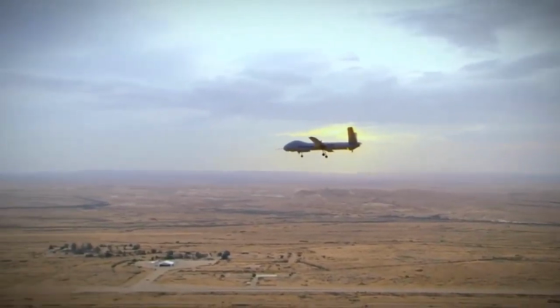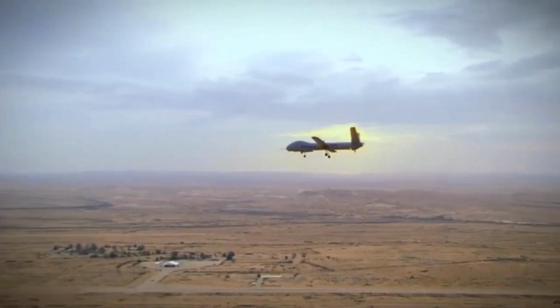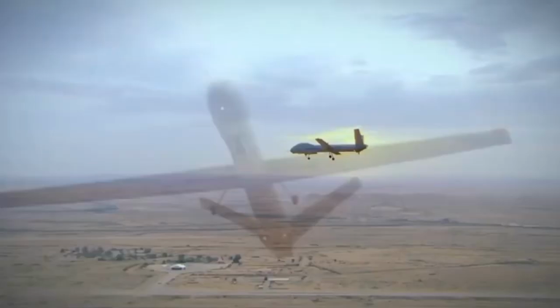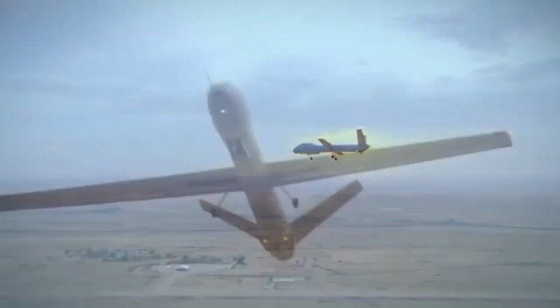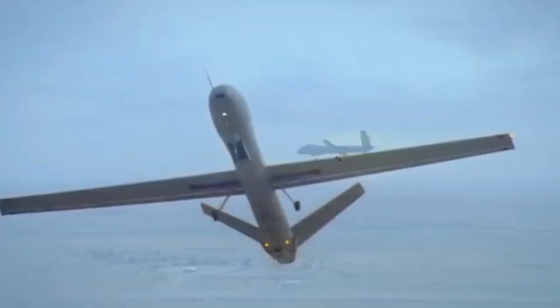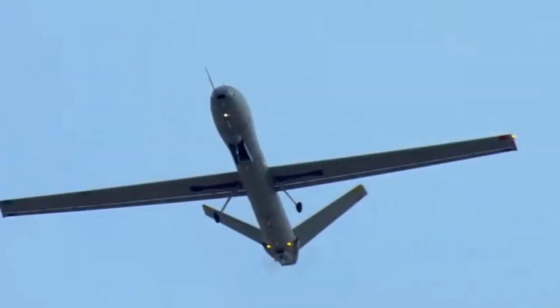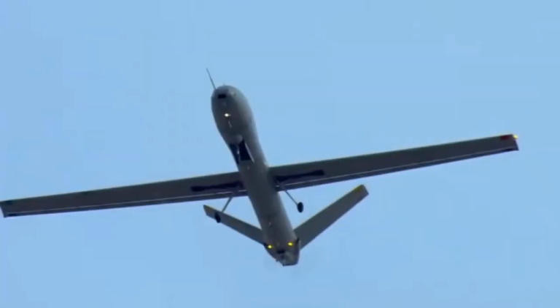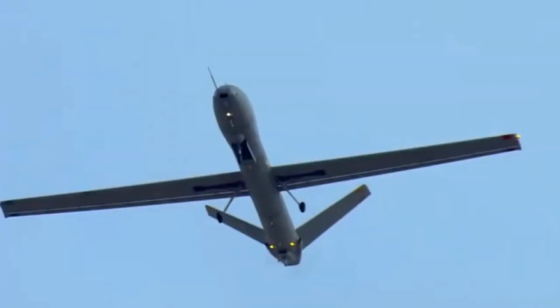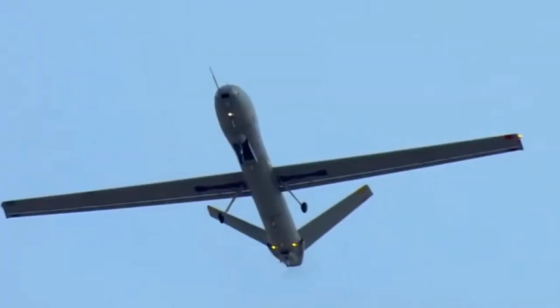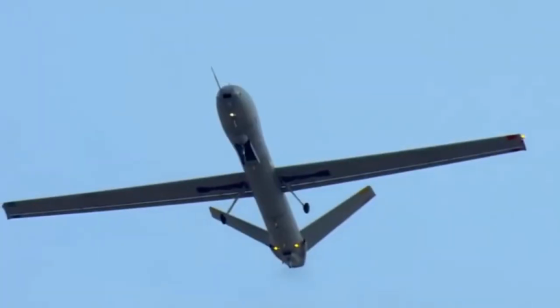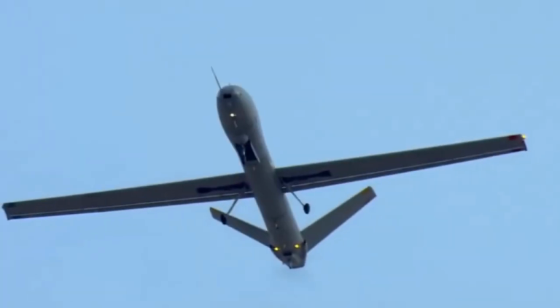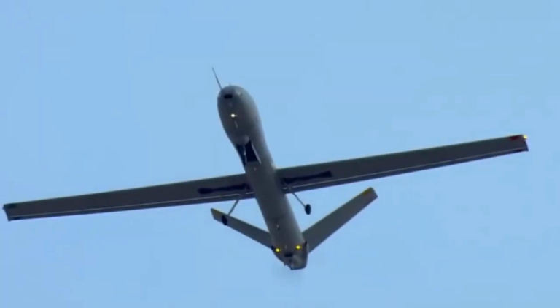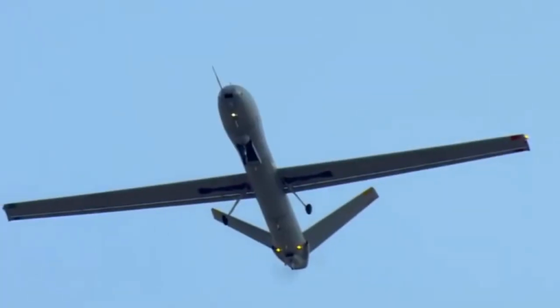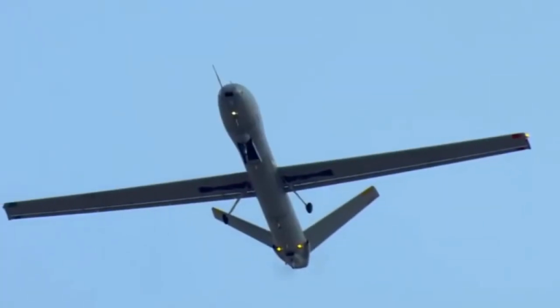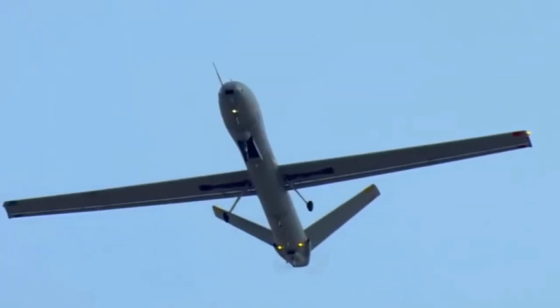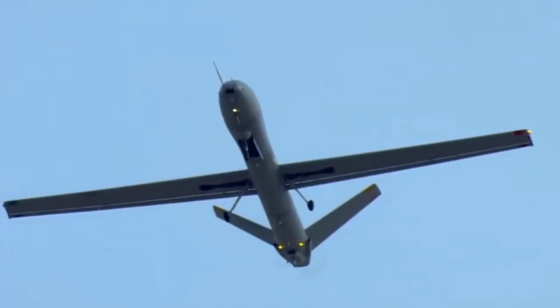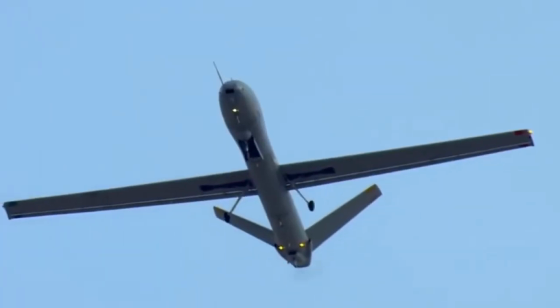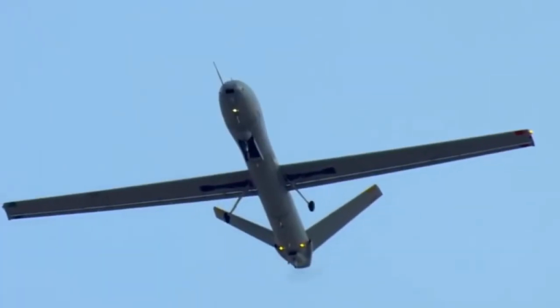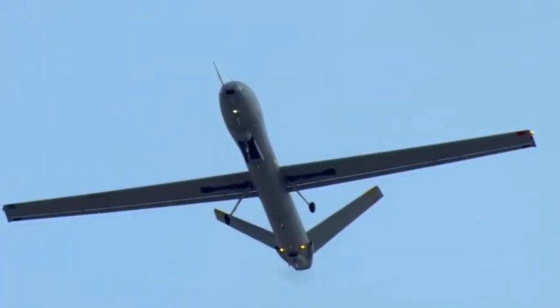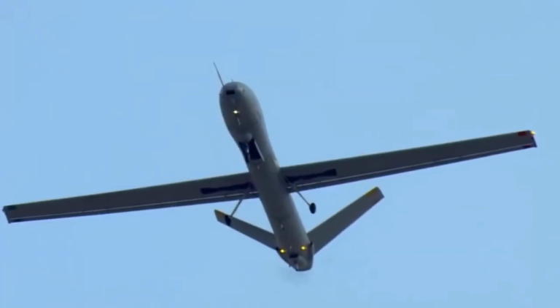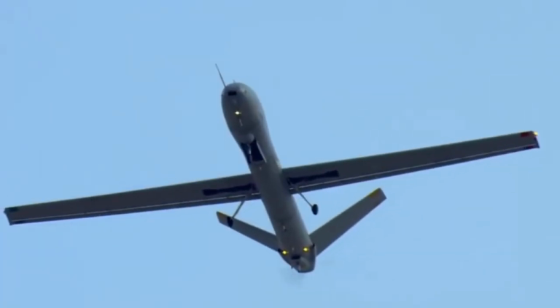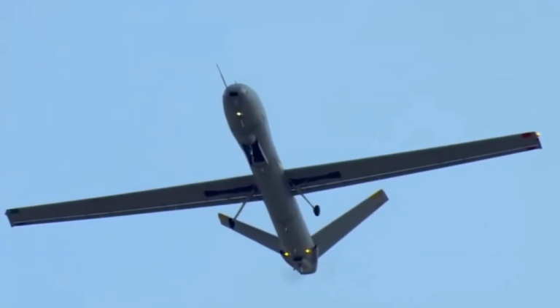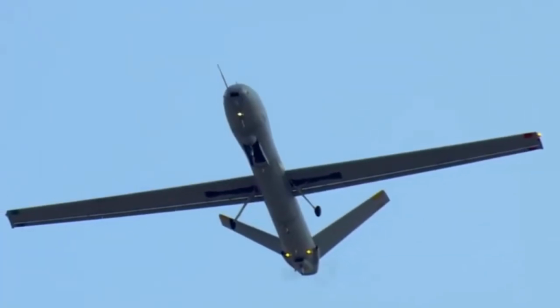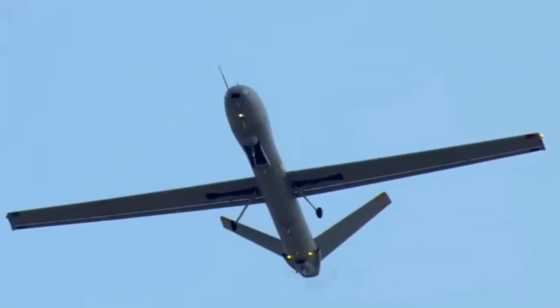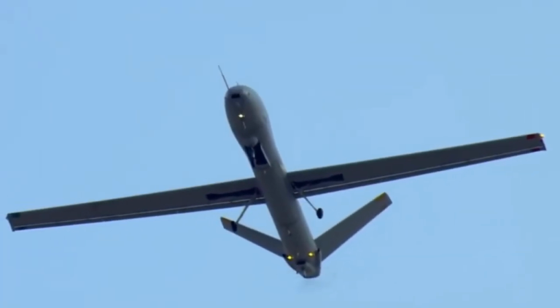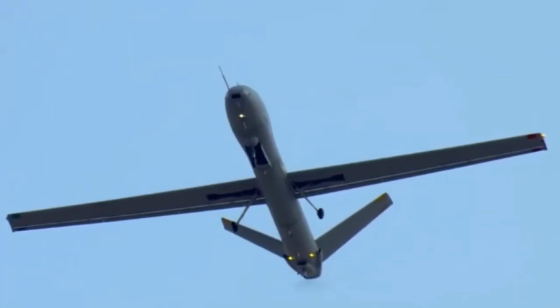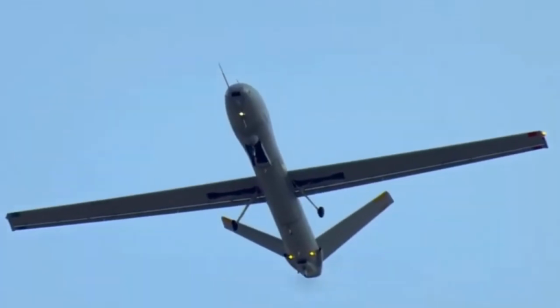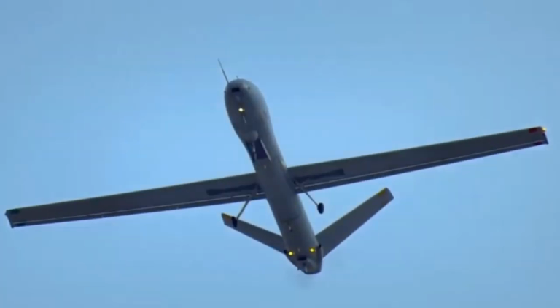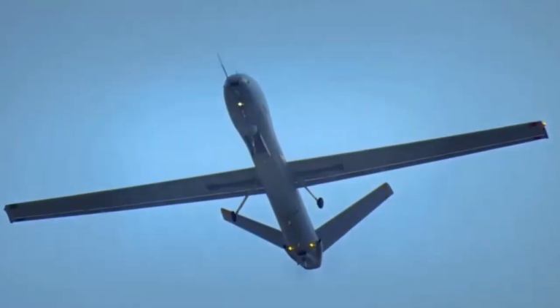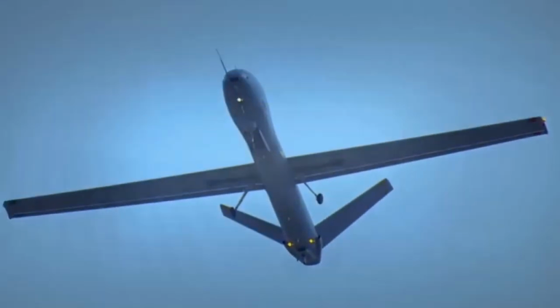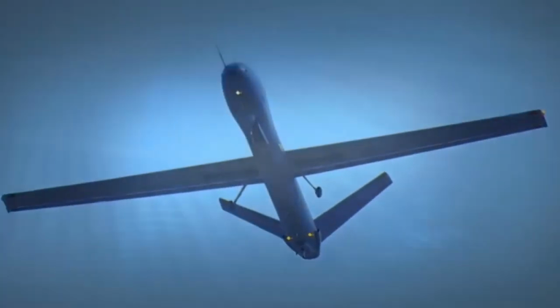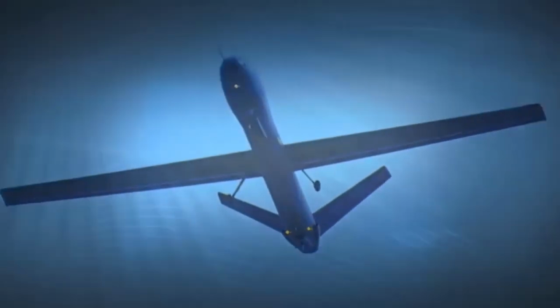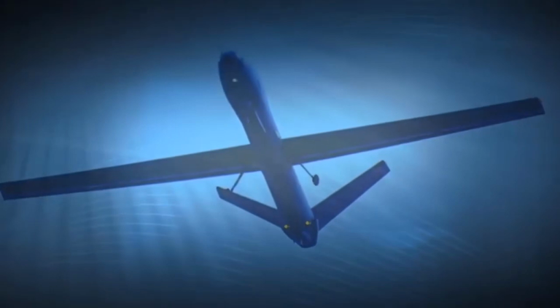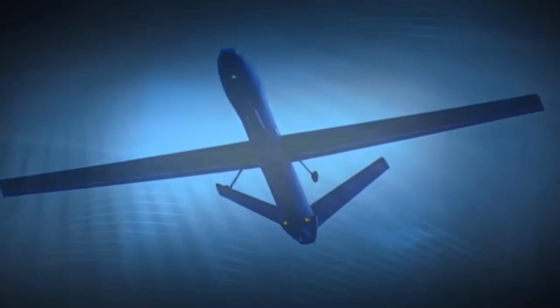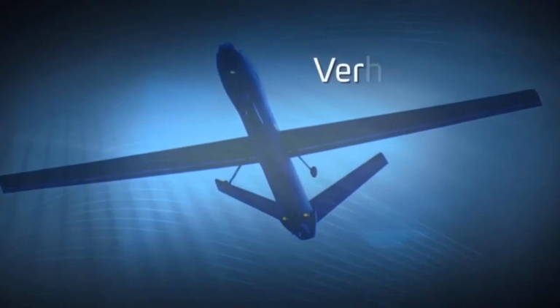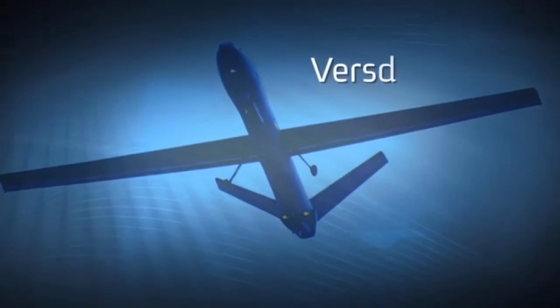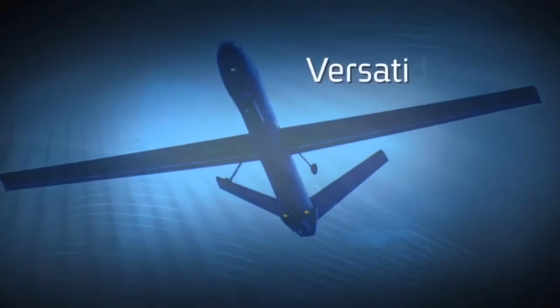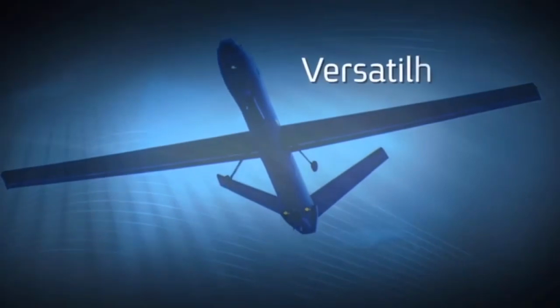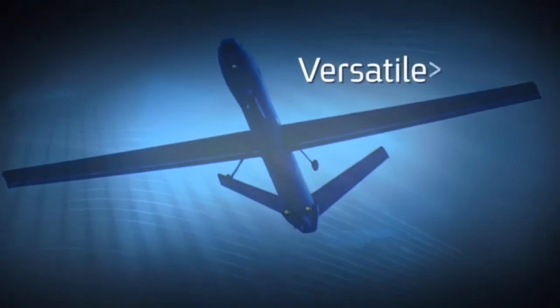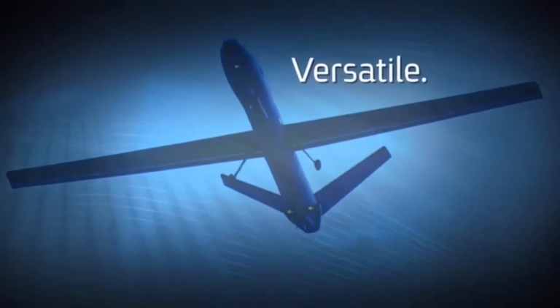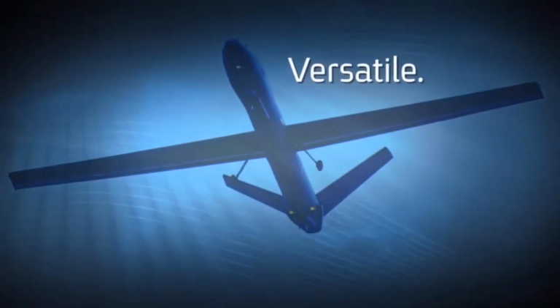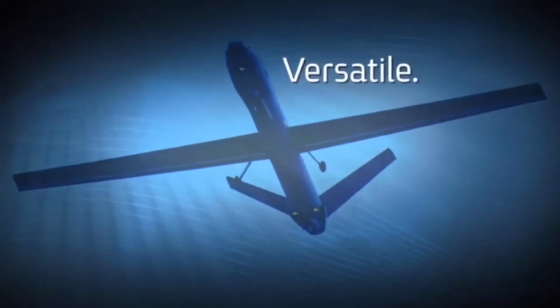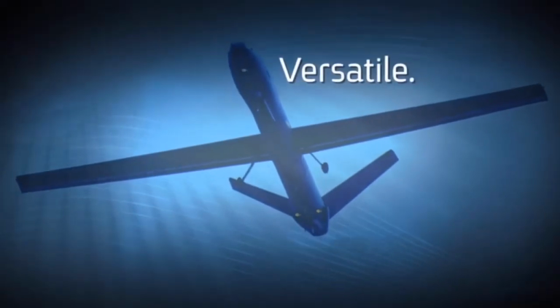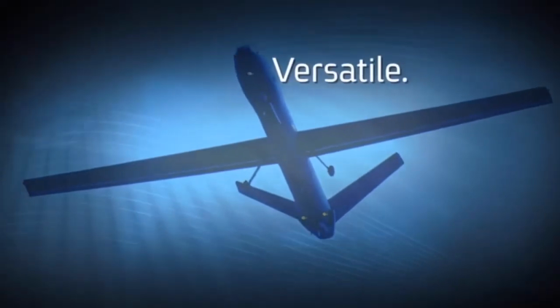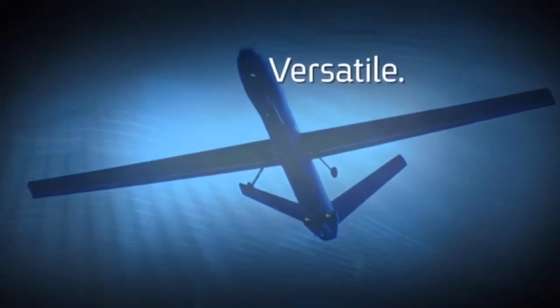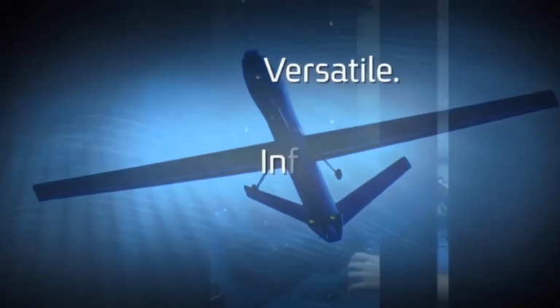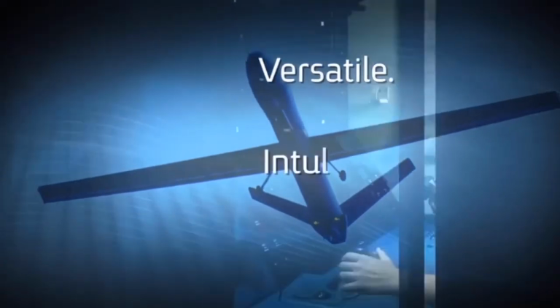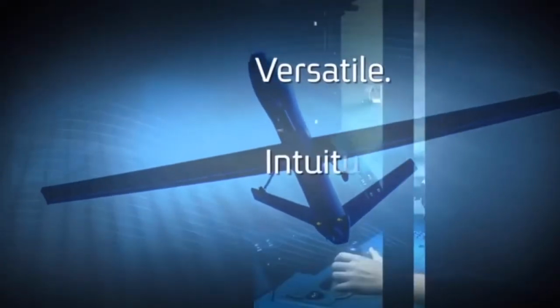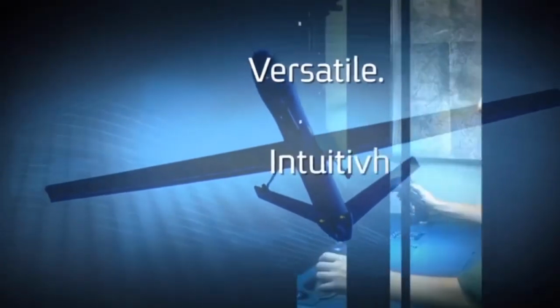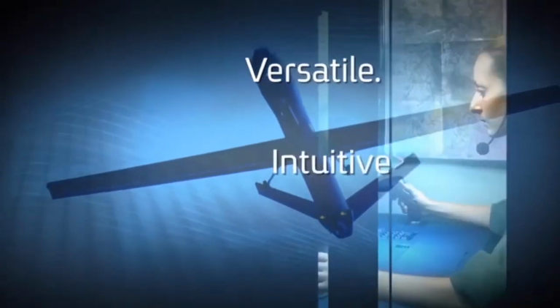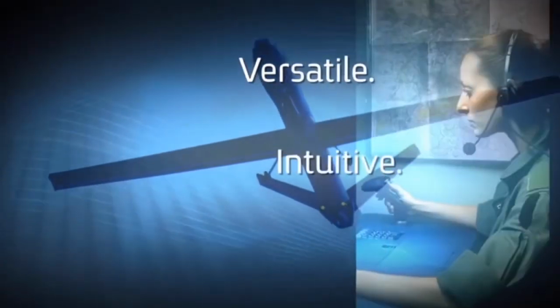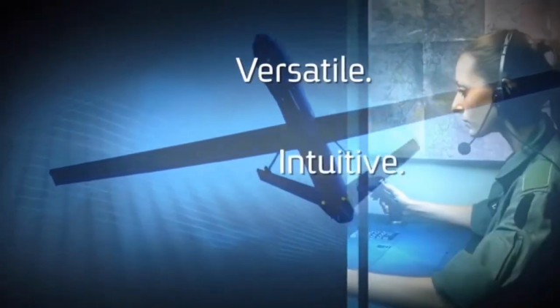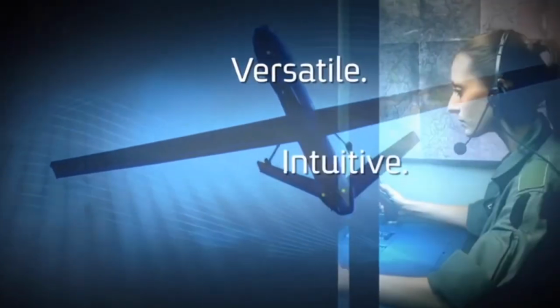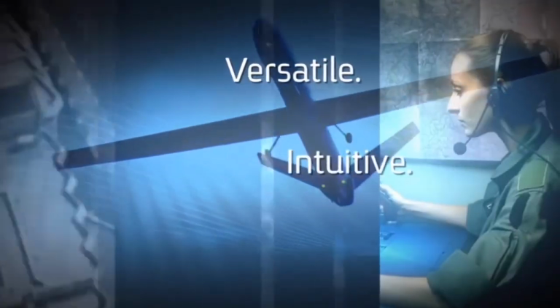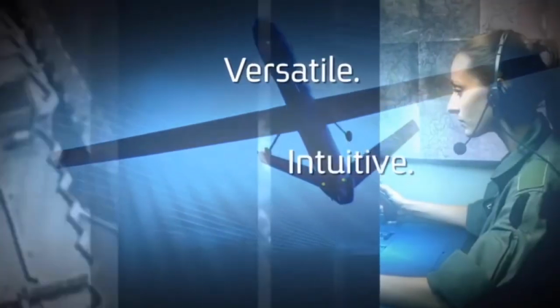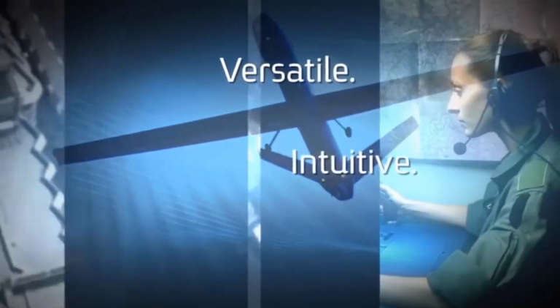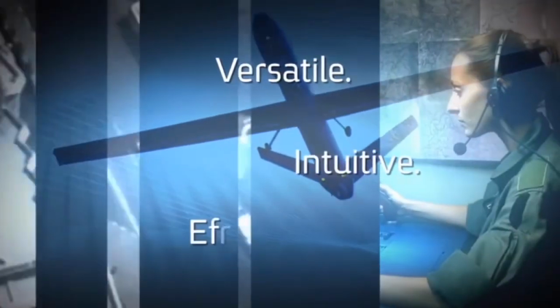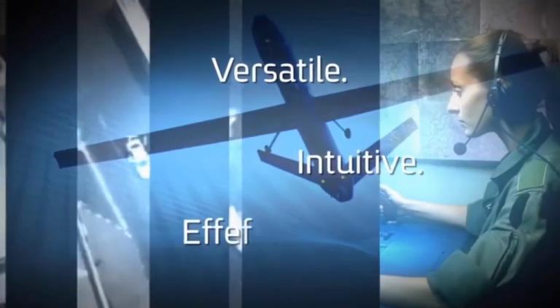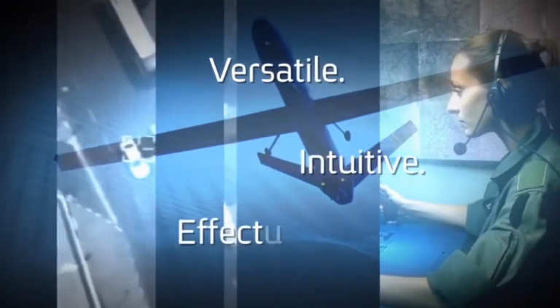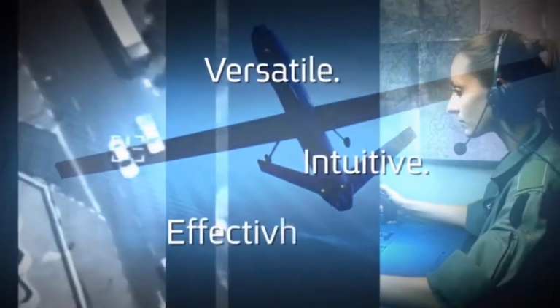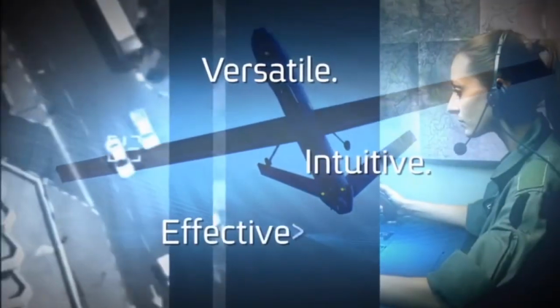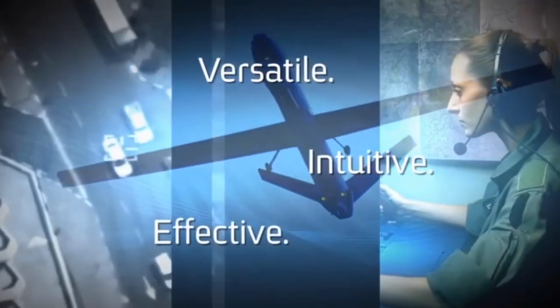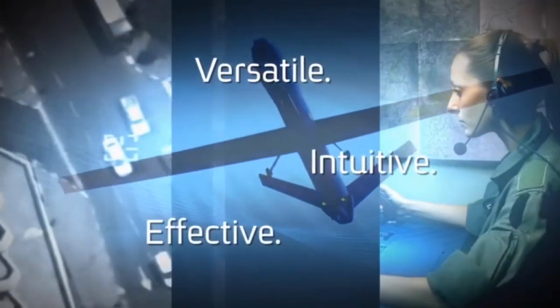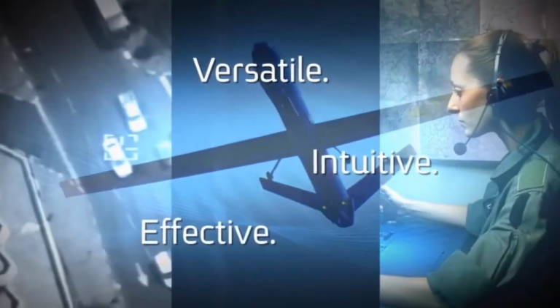Hermes 900 UAS from Elbit Systems. Versatile. Intuitive. Effective.